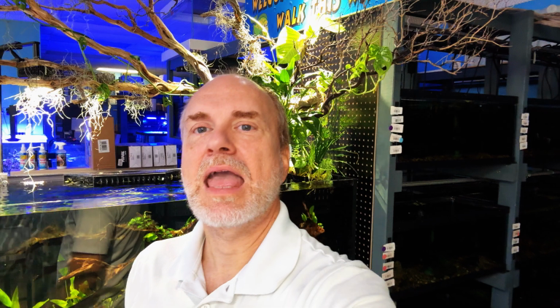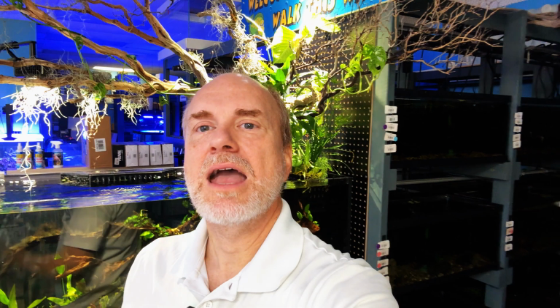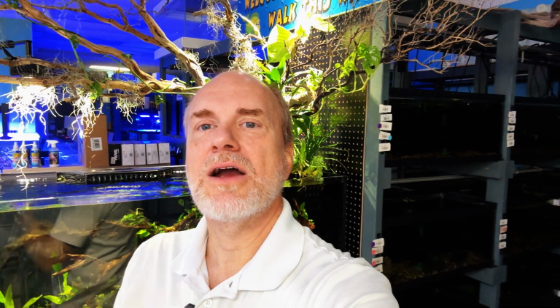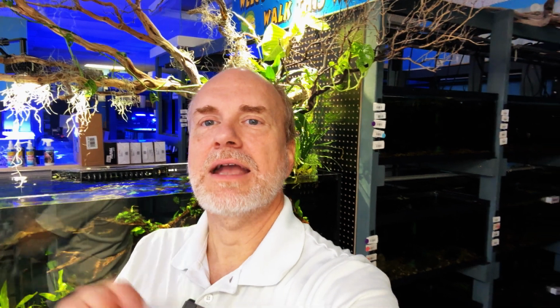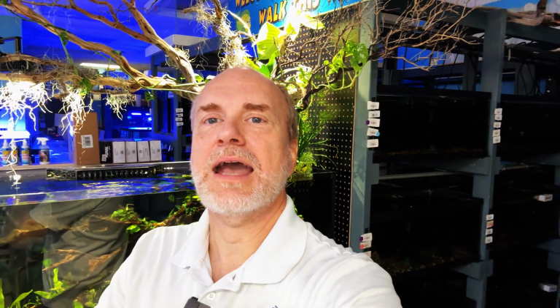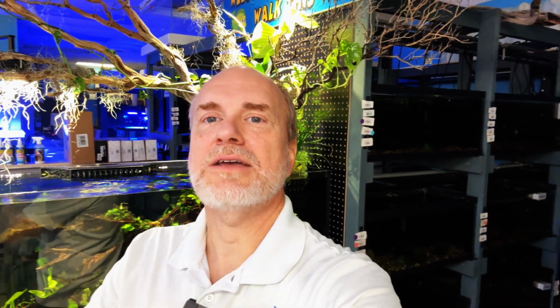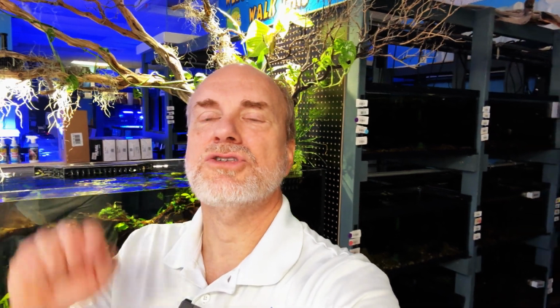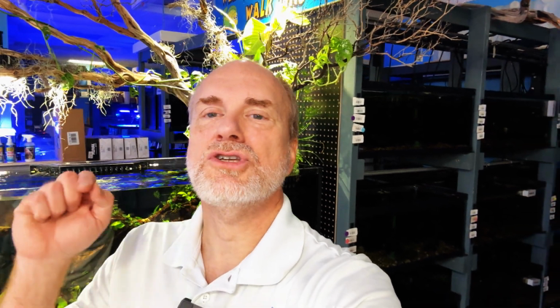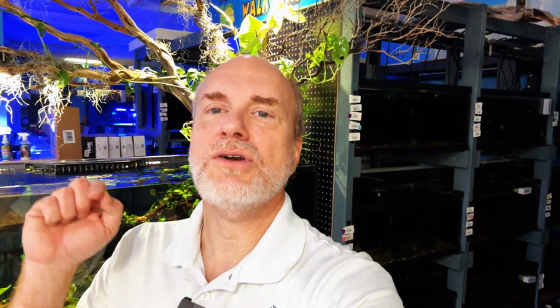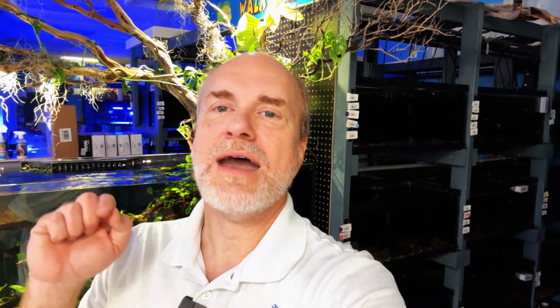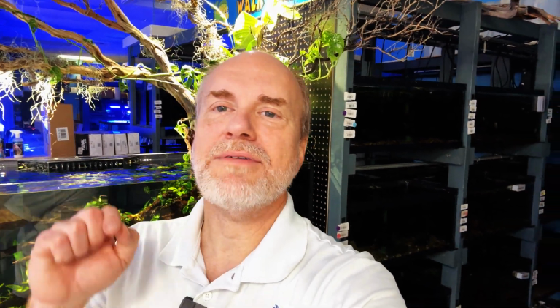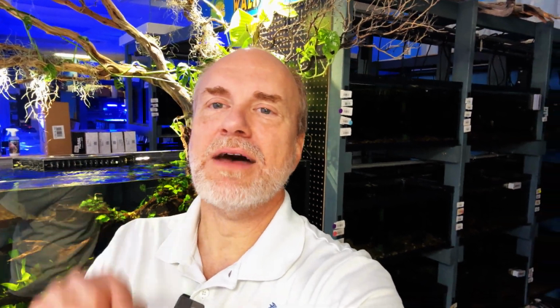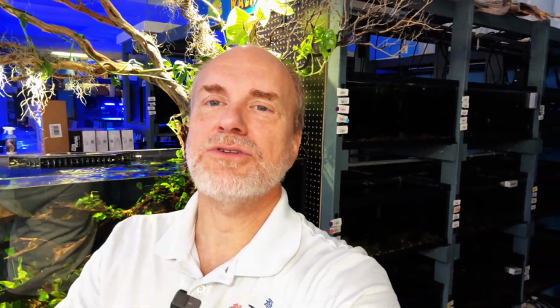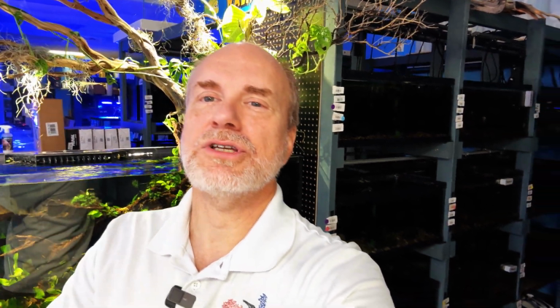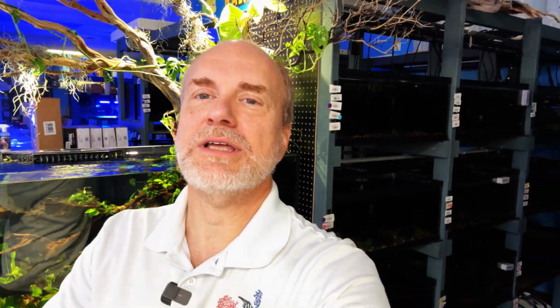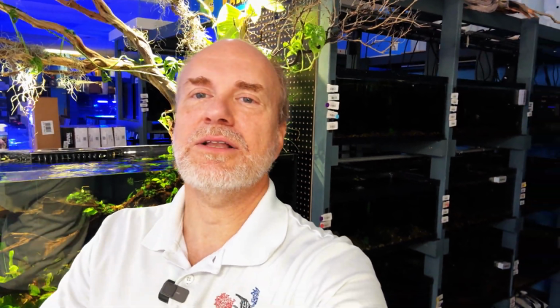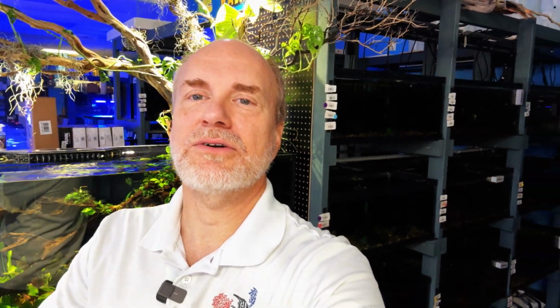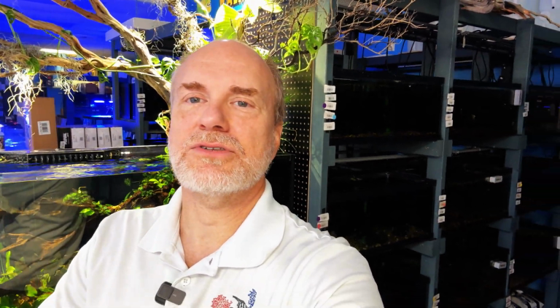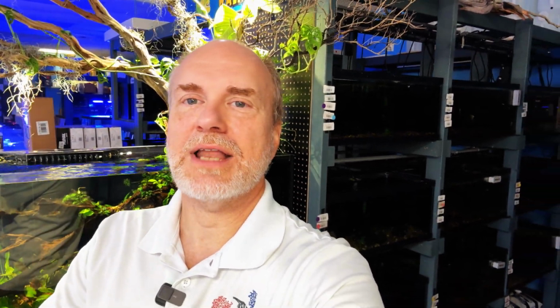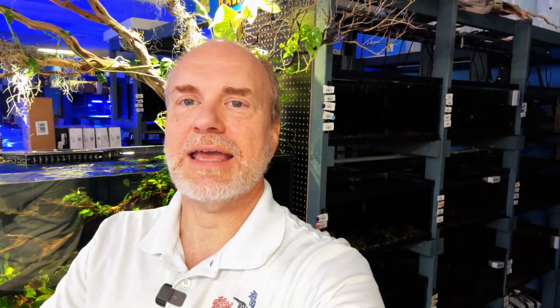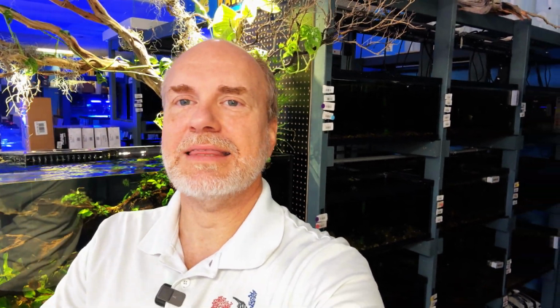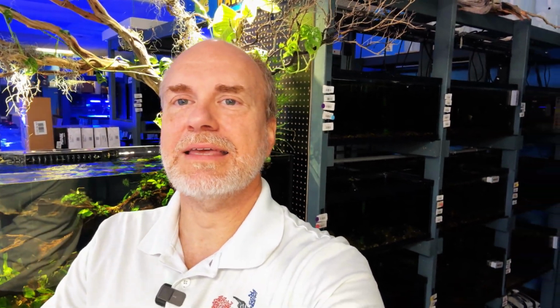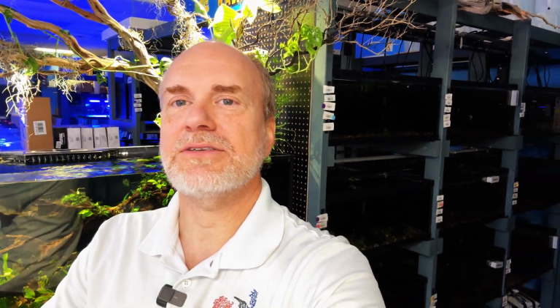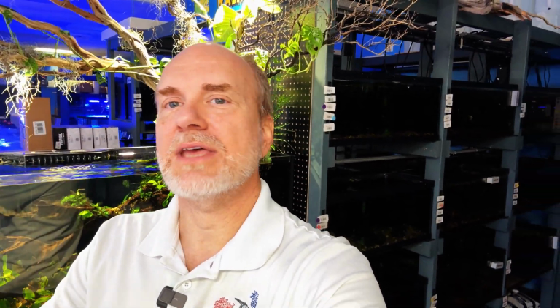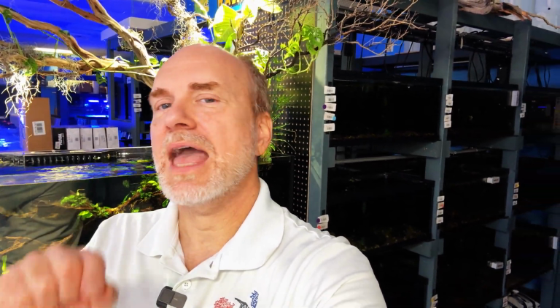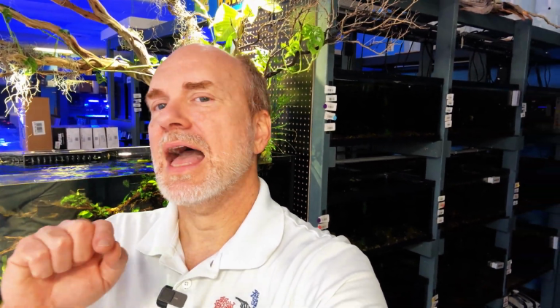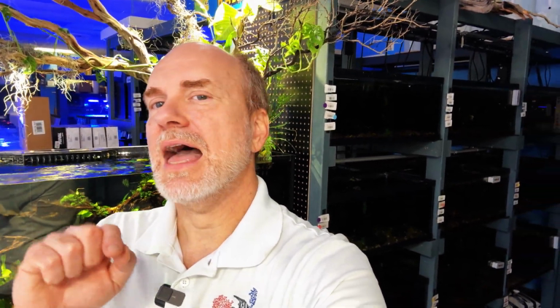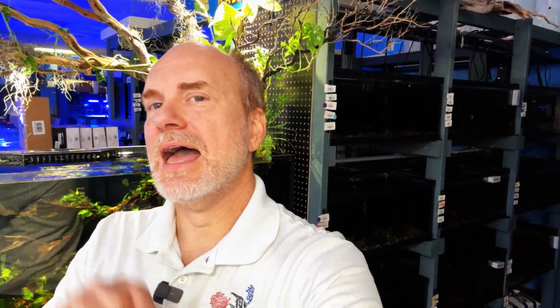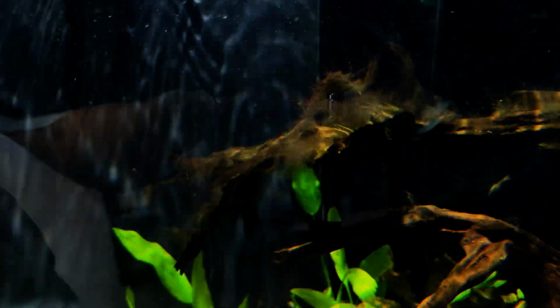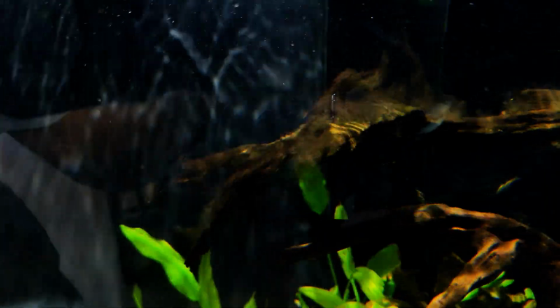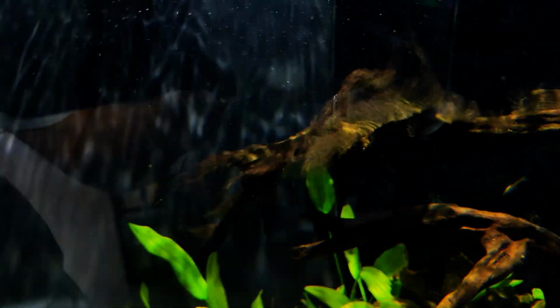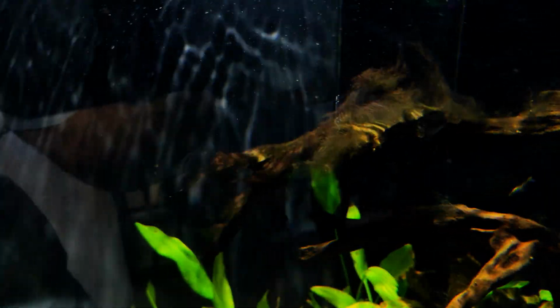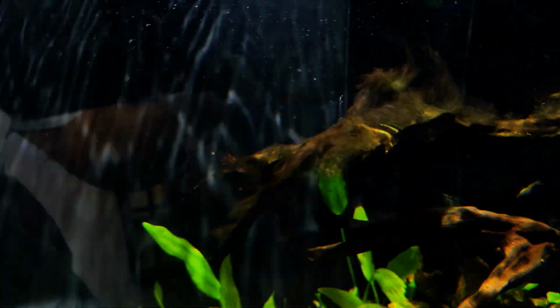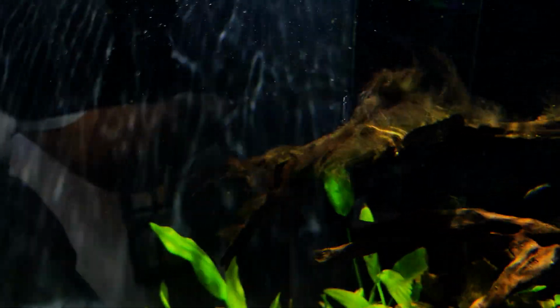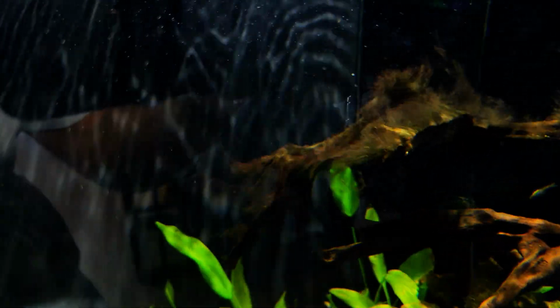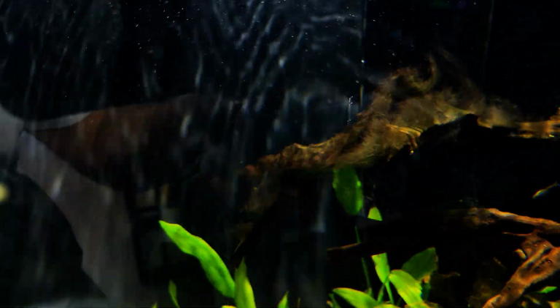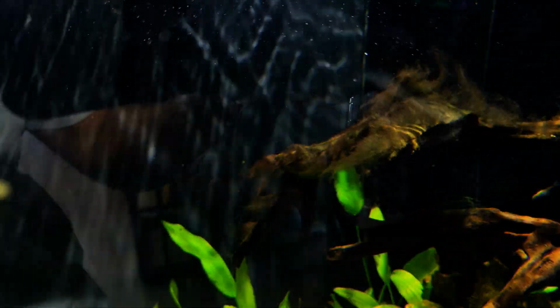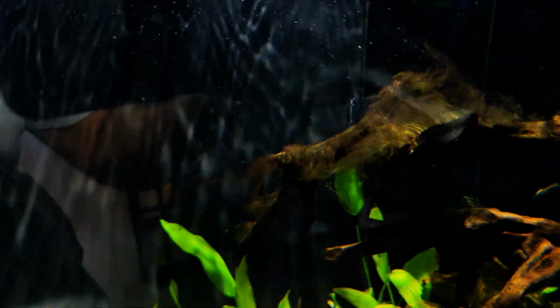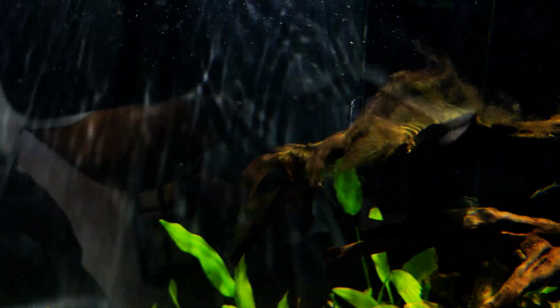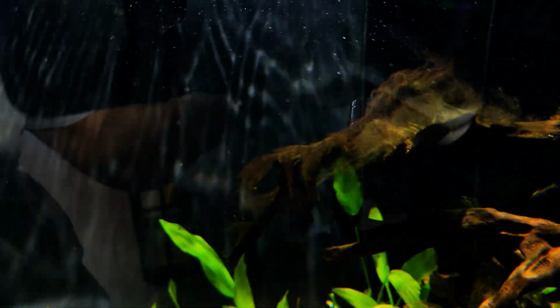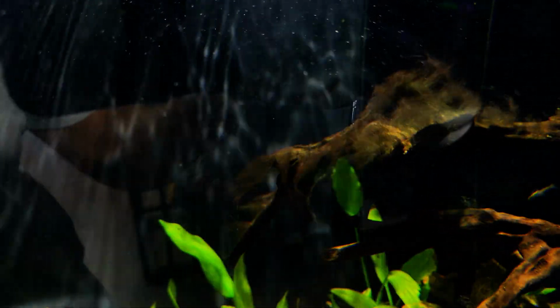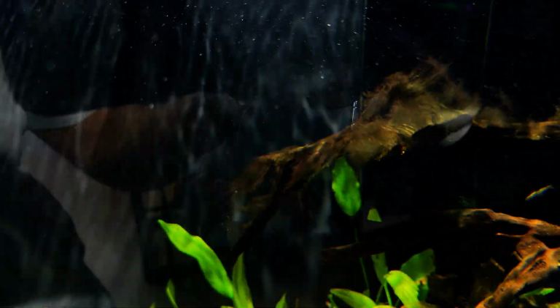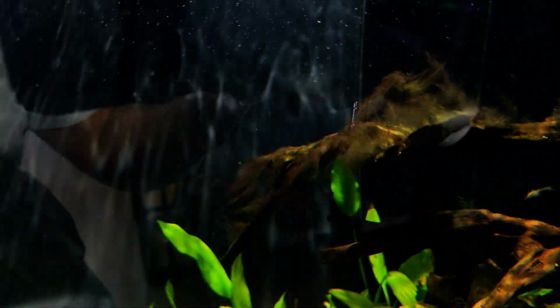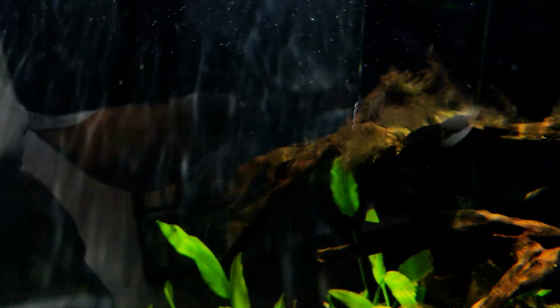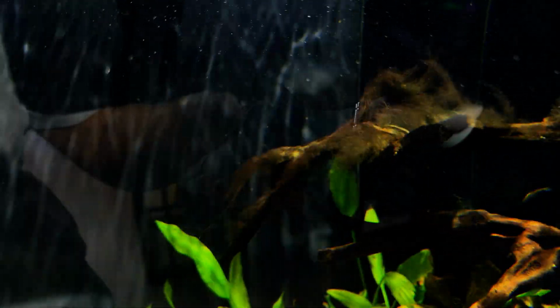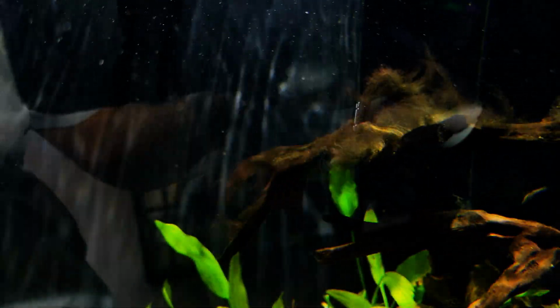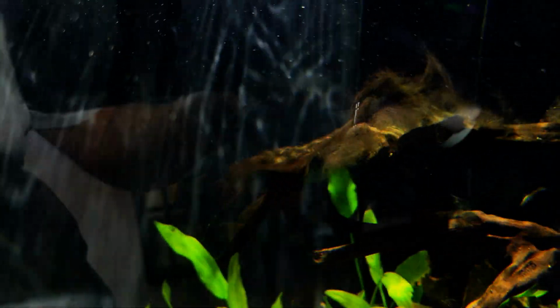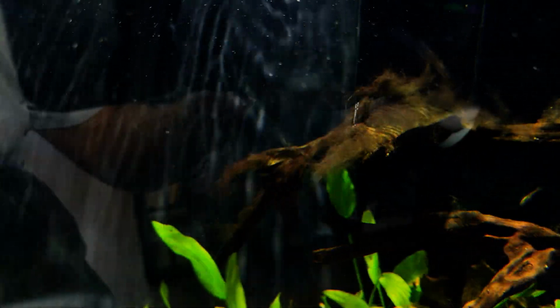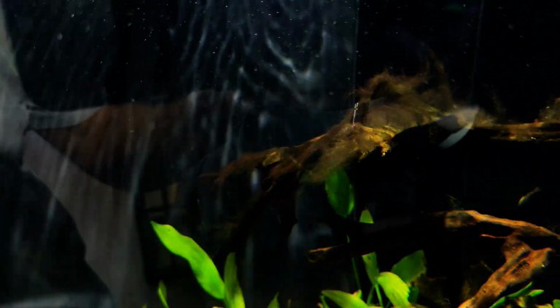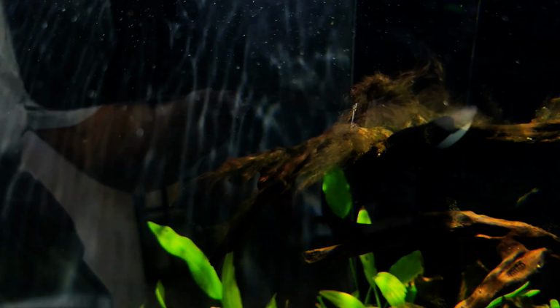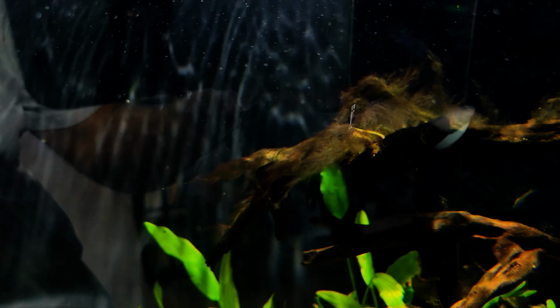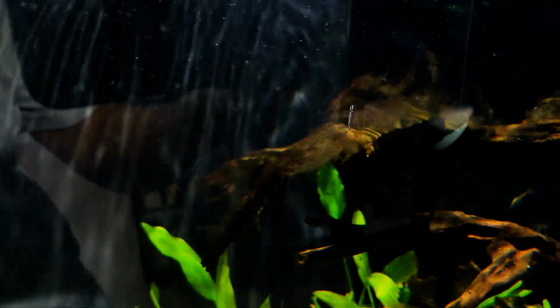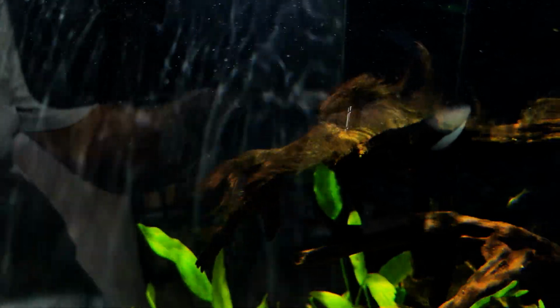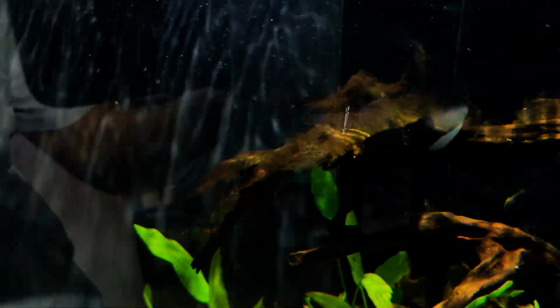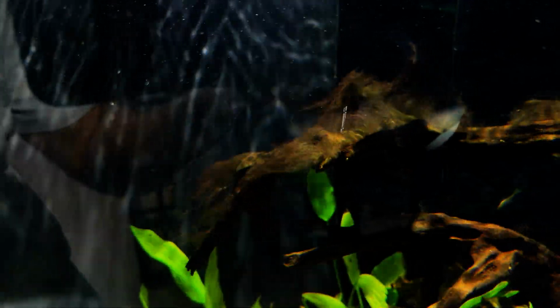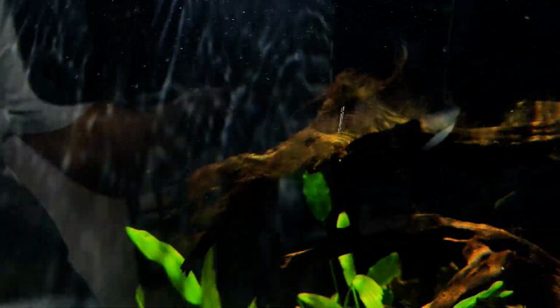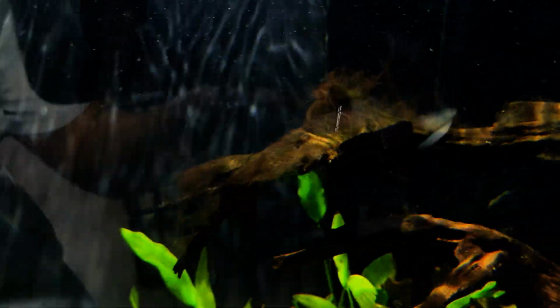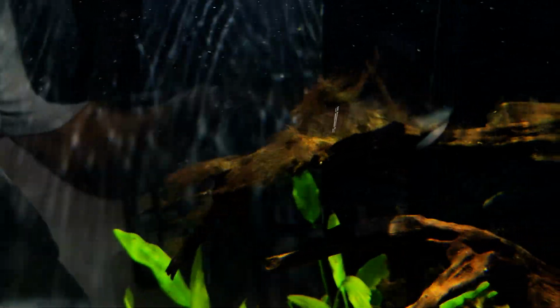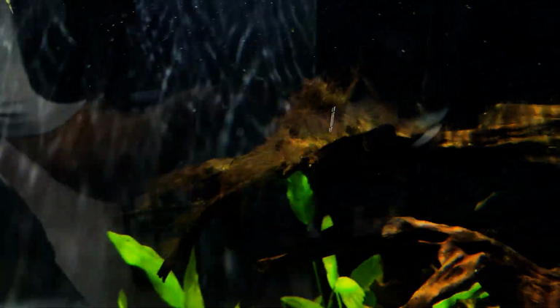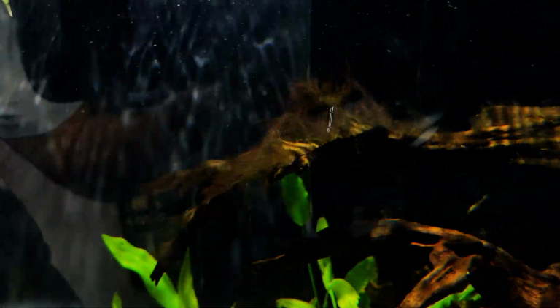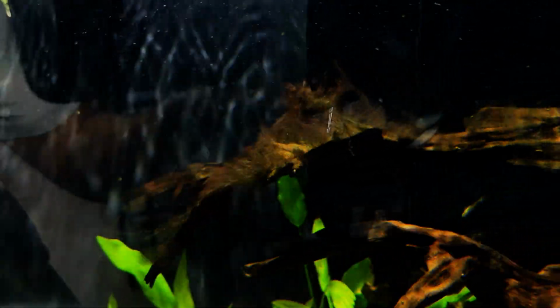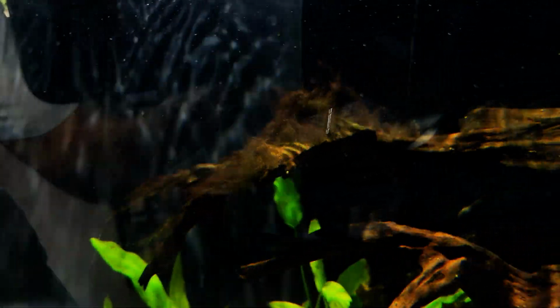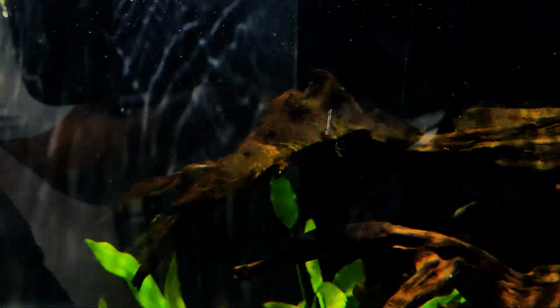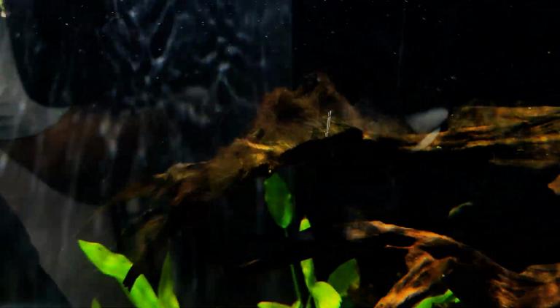Do you have algae that looks like this? I think I may have the solution and the cause of what's doing it.